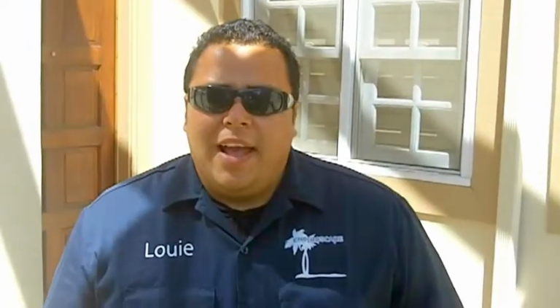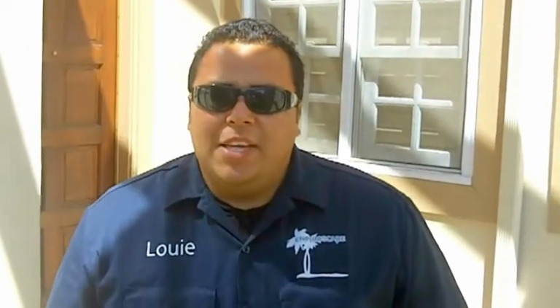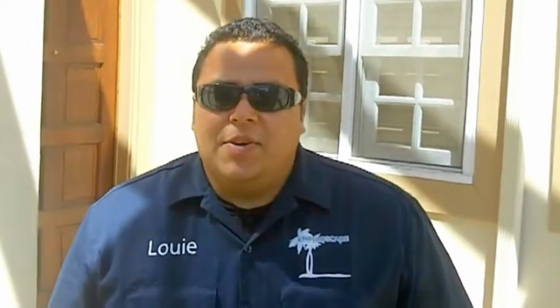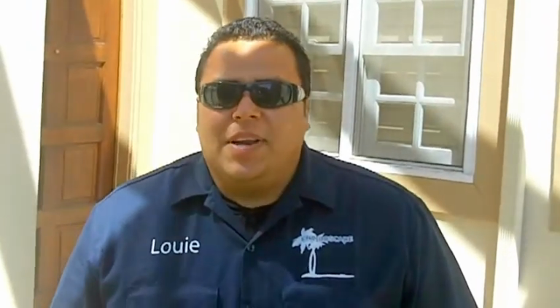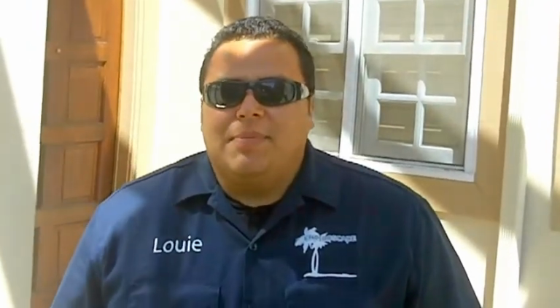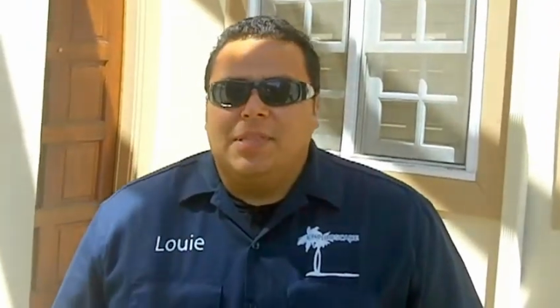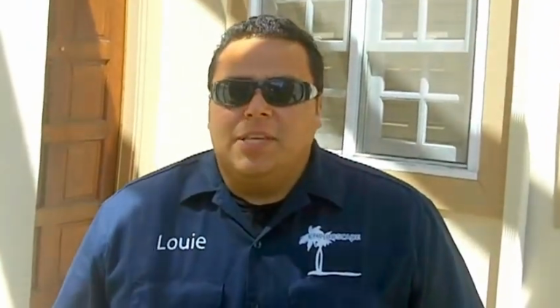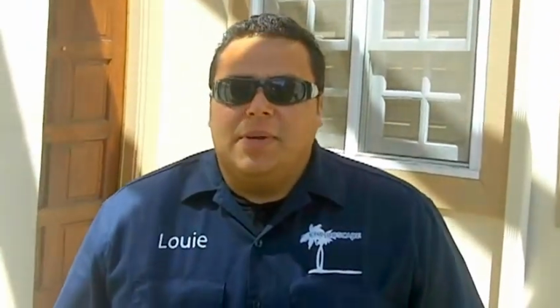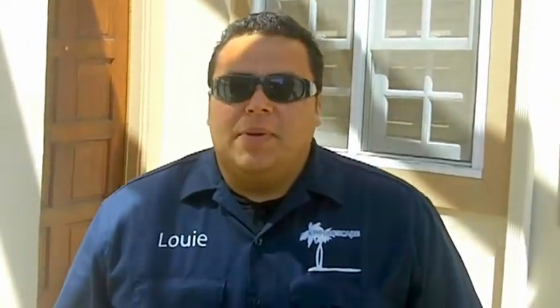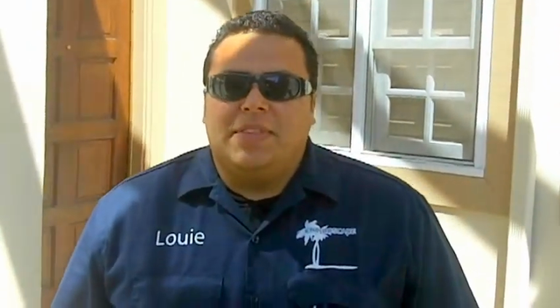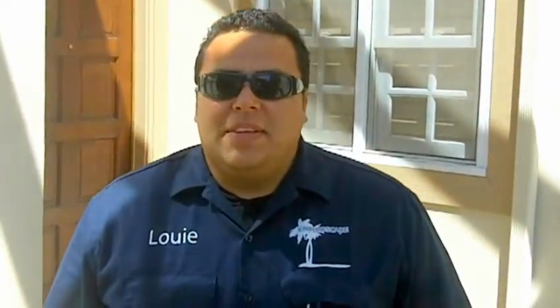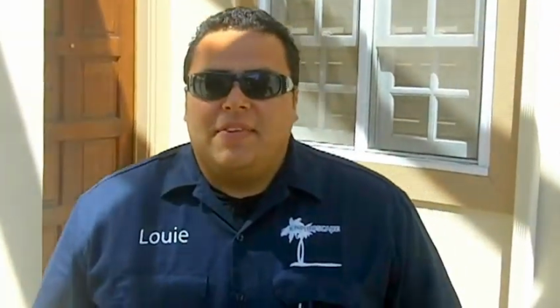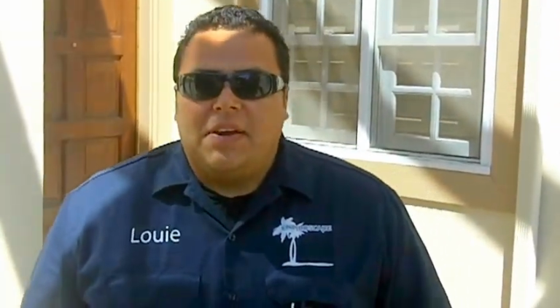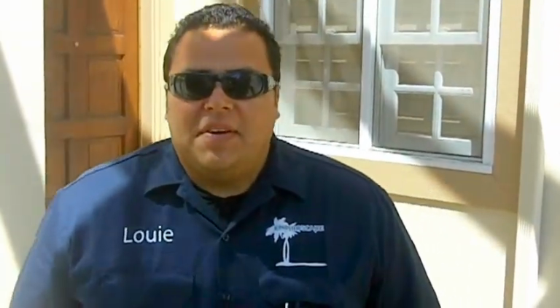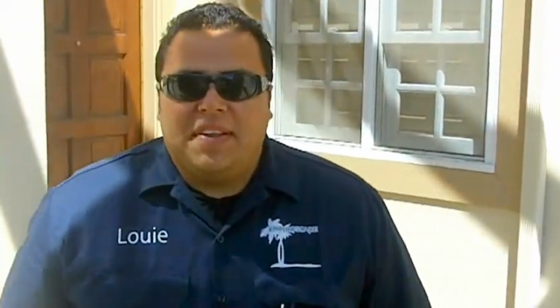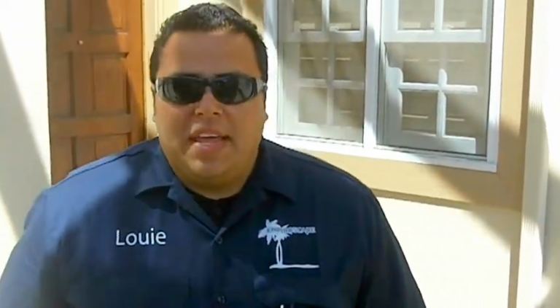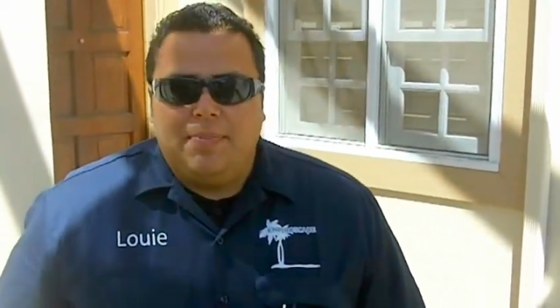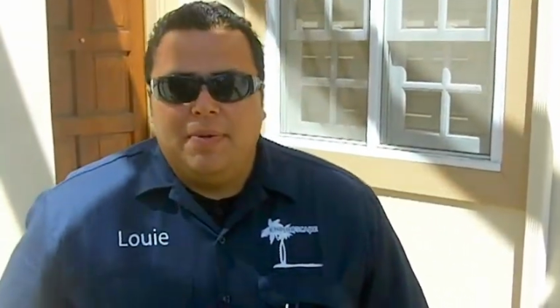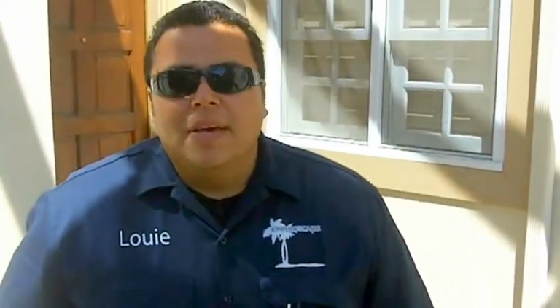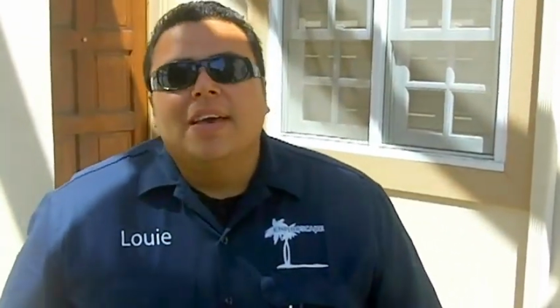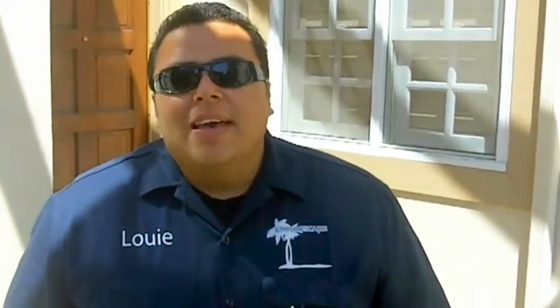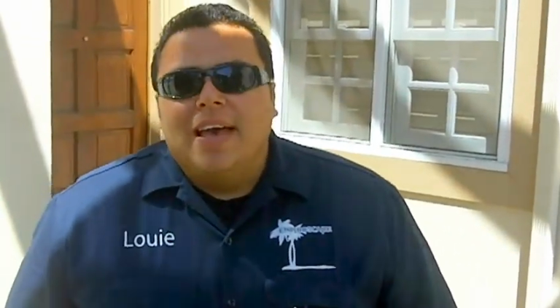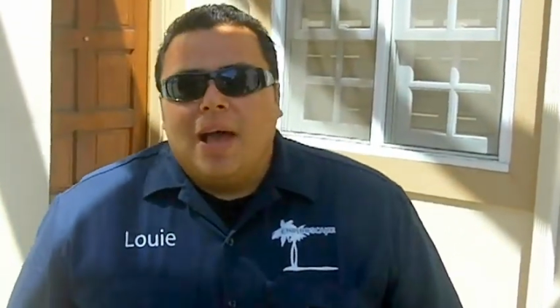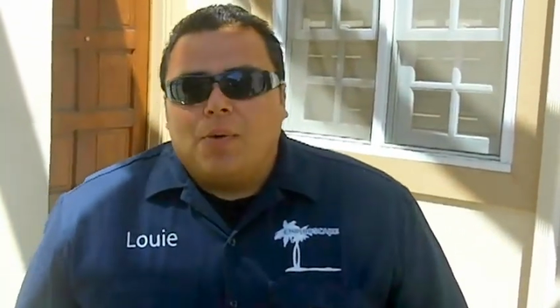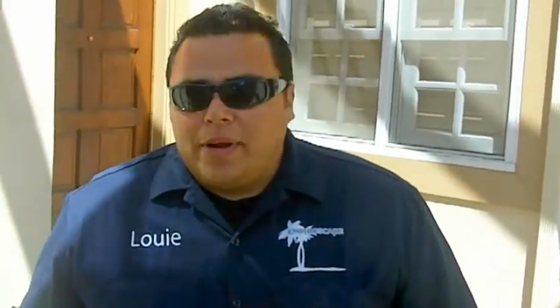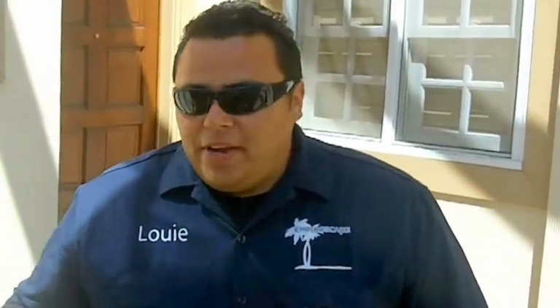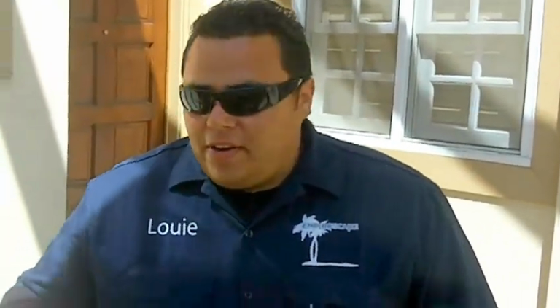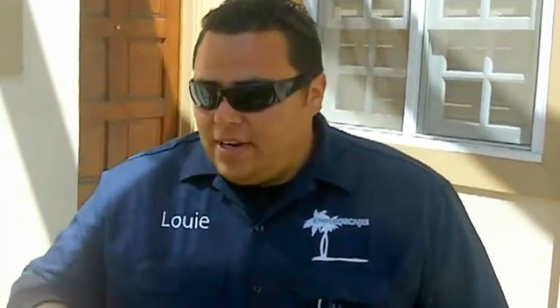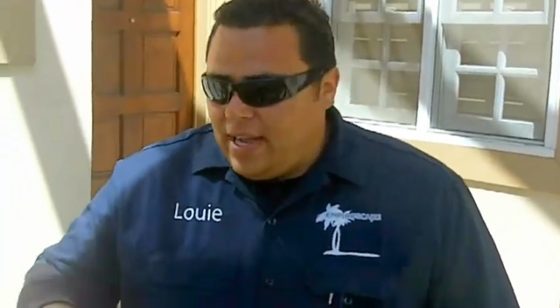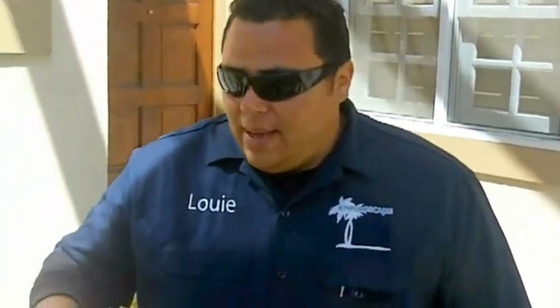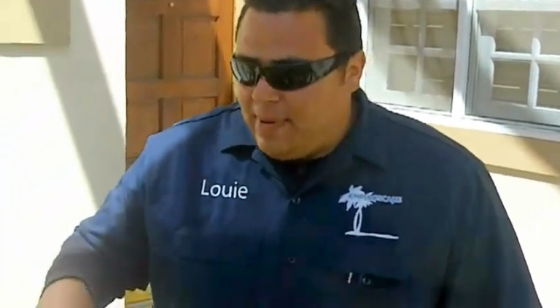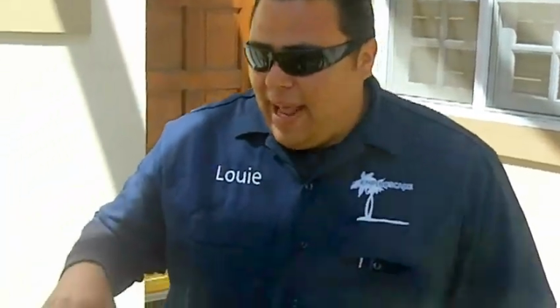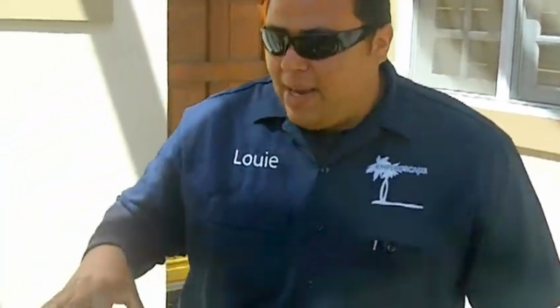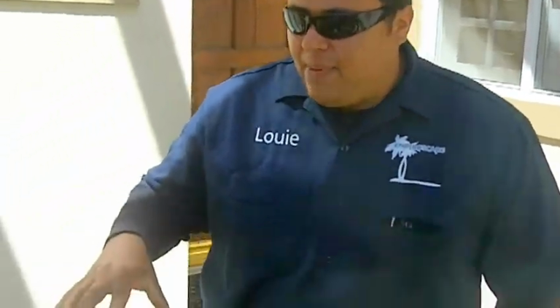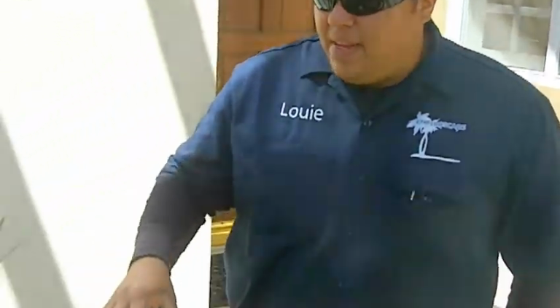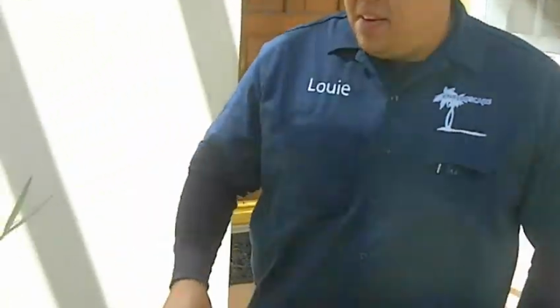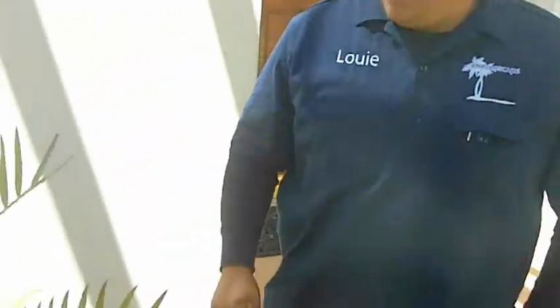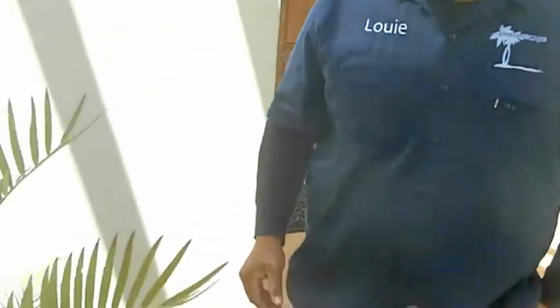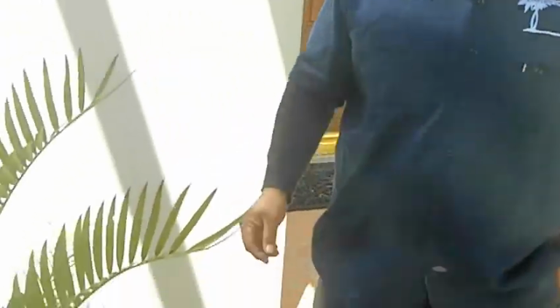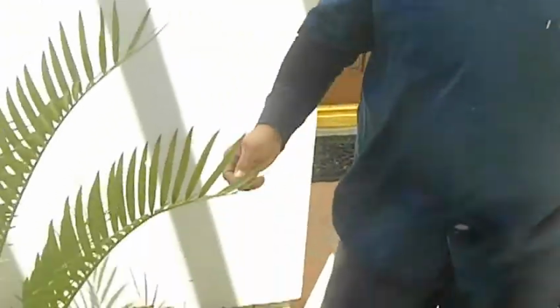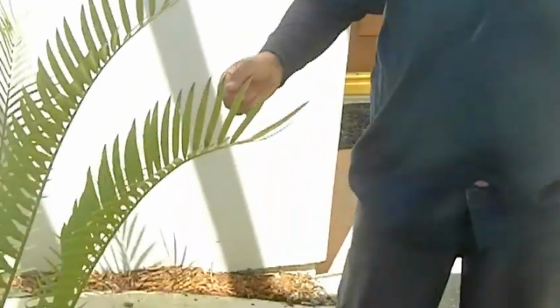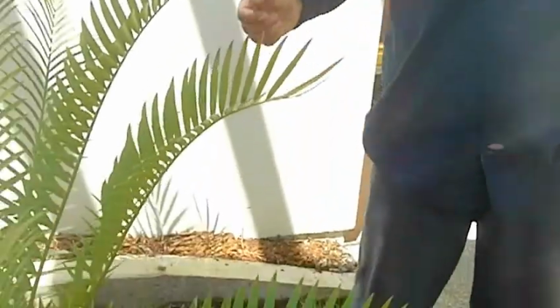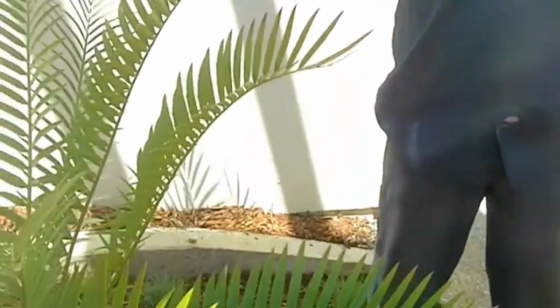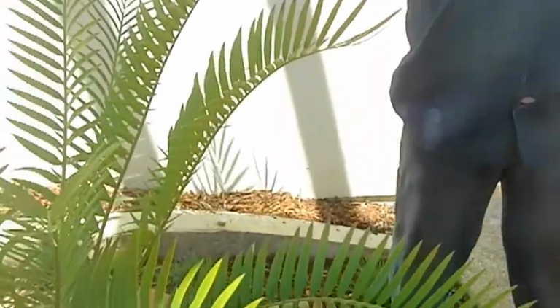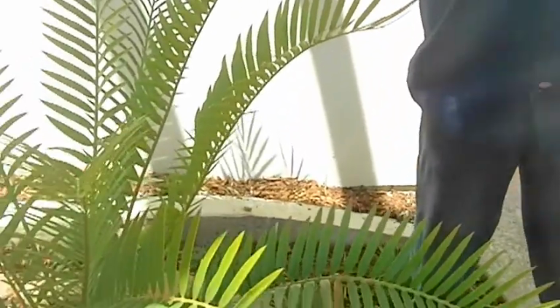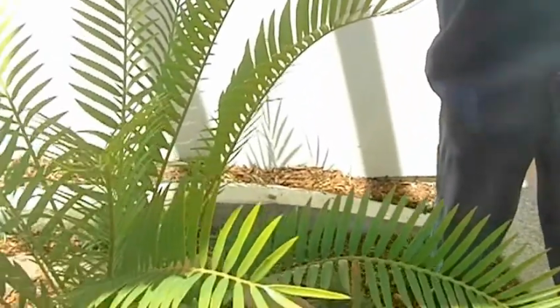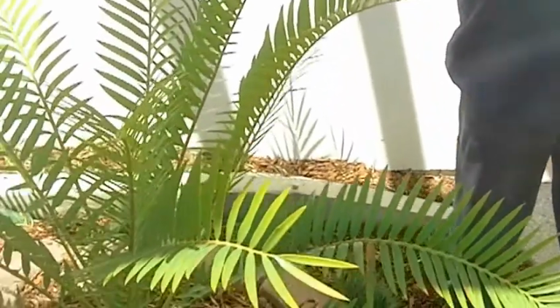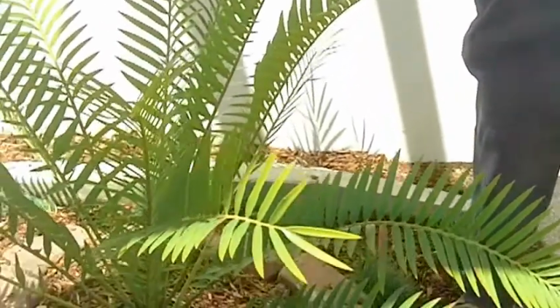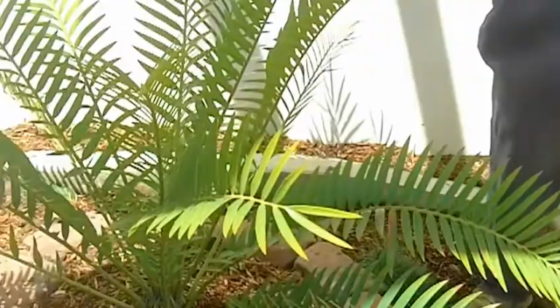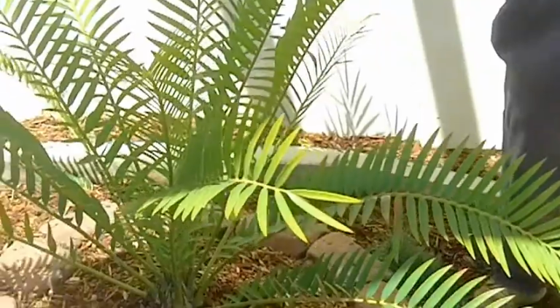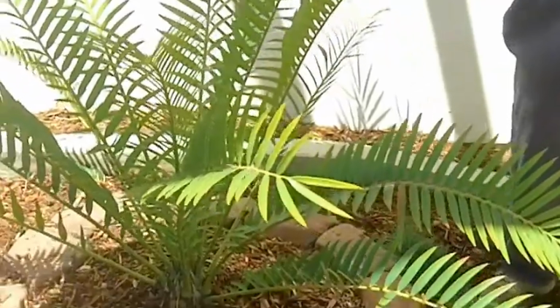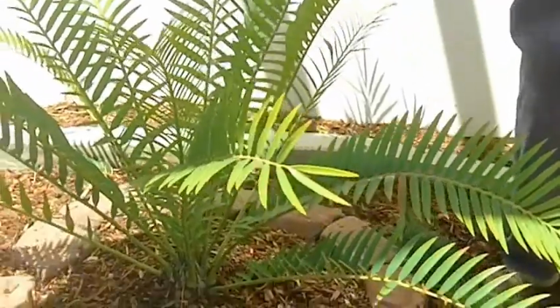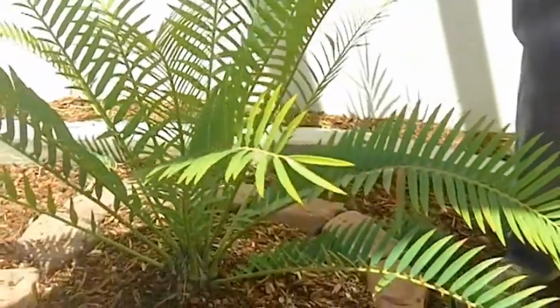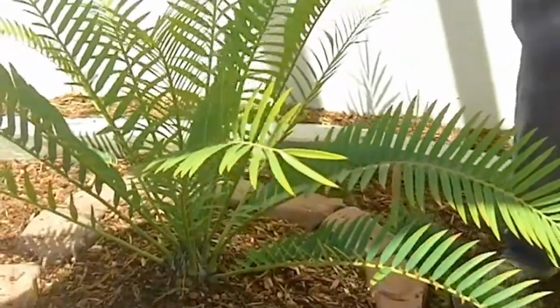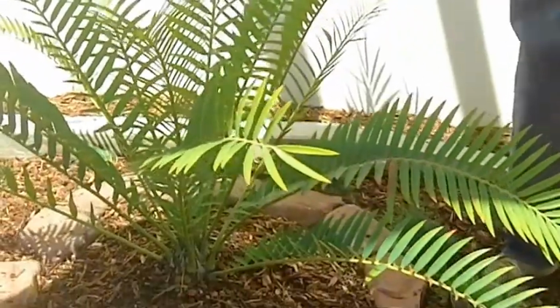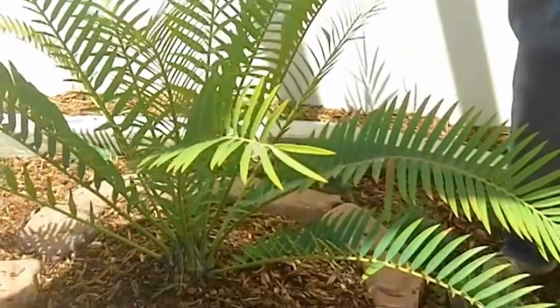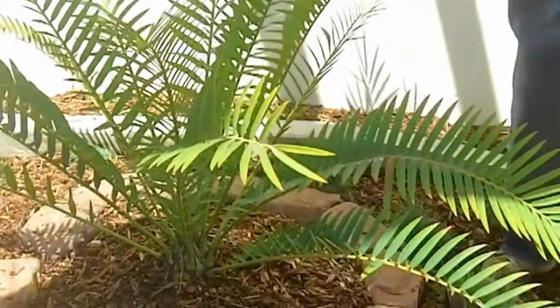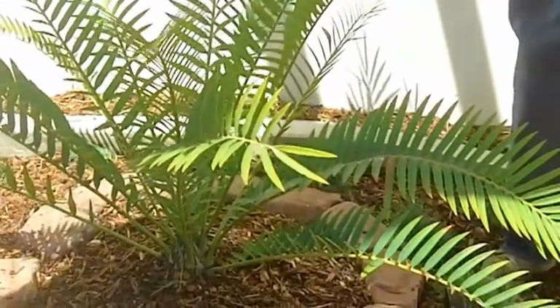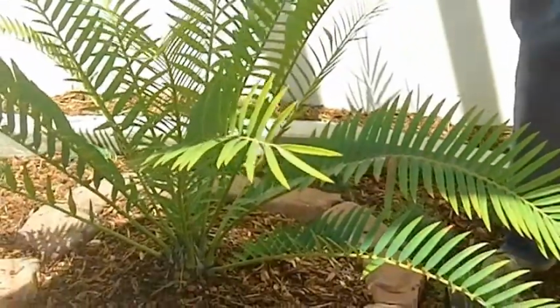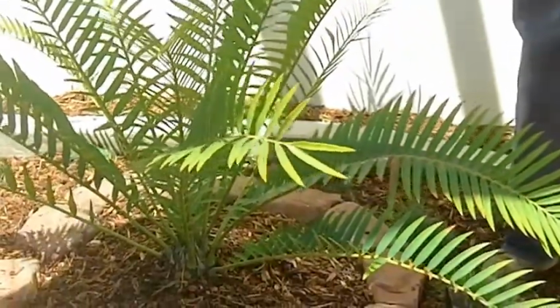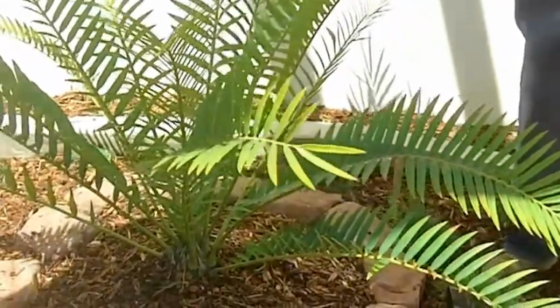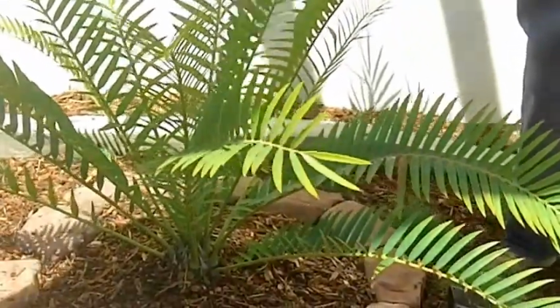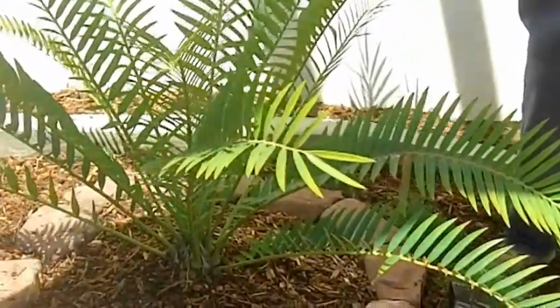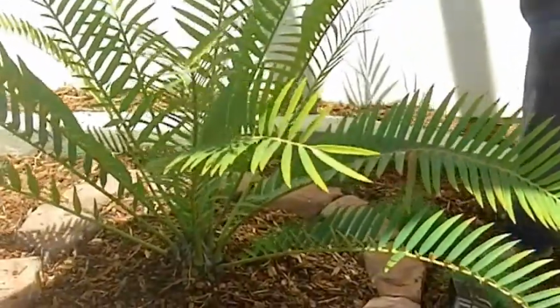How you doing? I'm Louie with Enviroscape. We're here in Manhattan Beach. Just got done planting this Encephalartos natalensis.